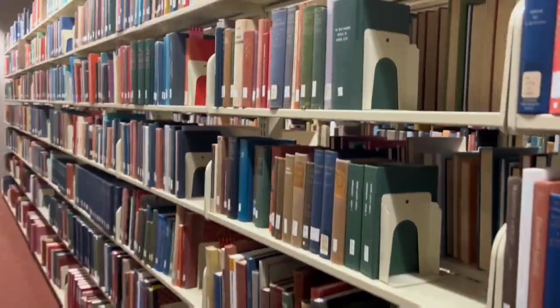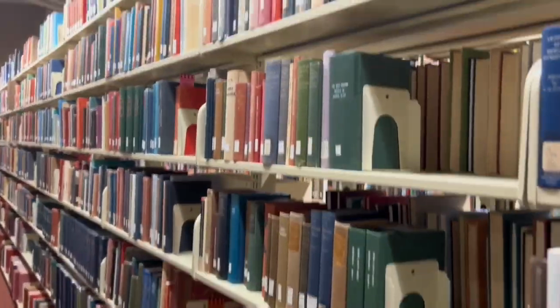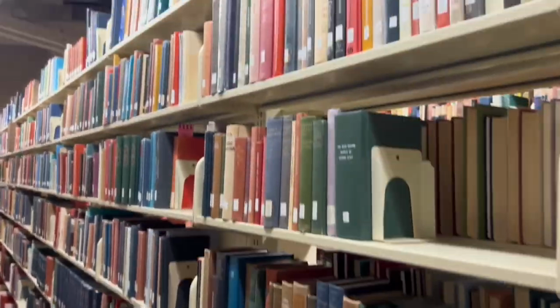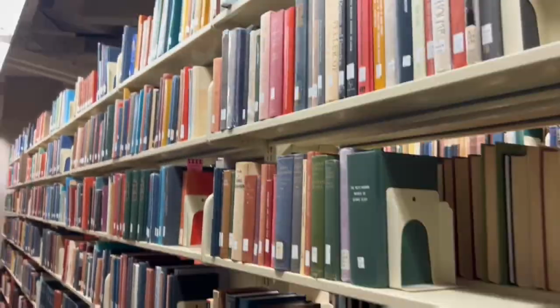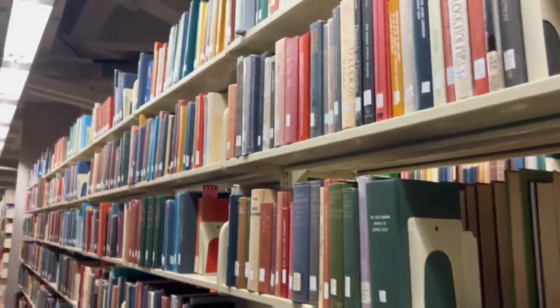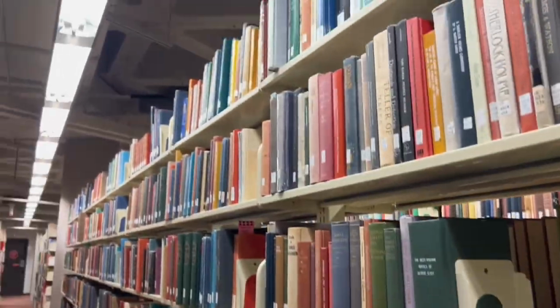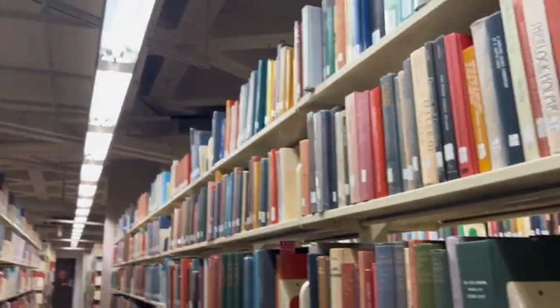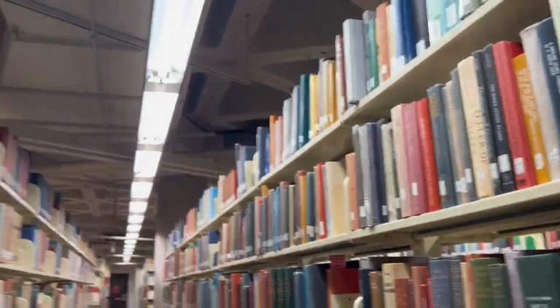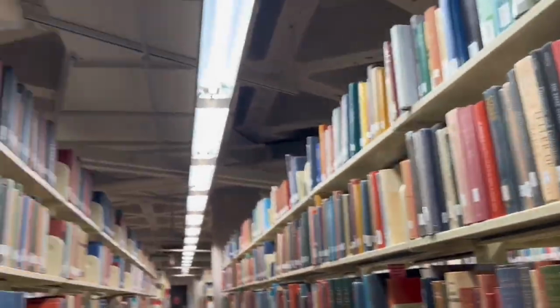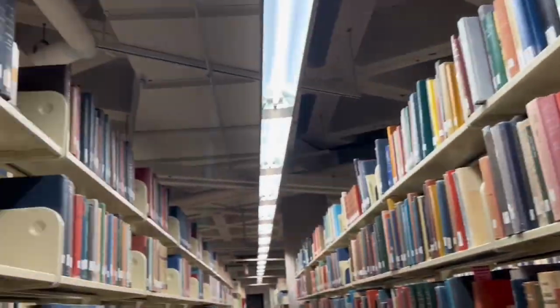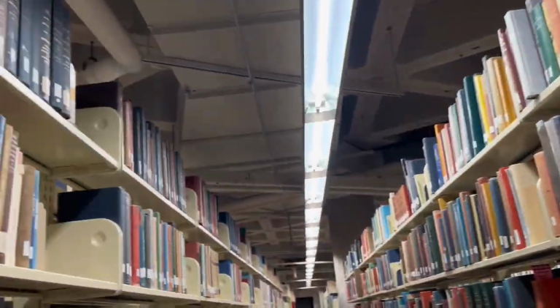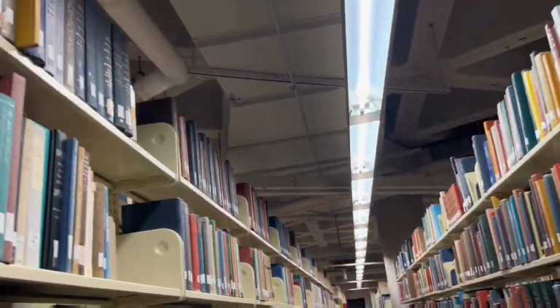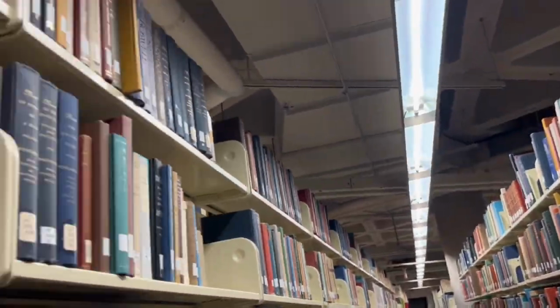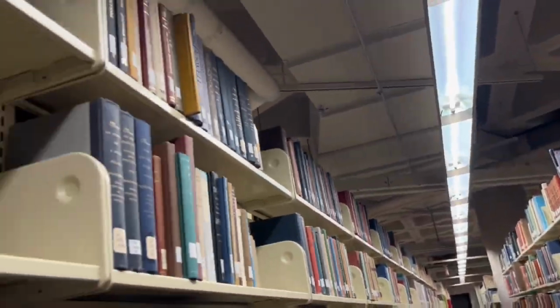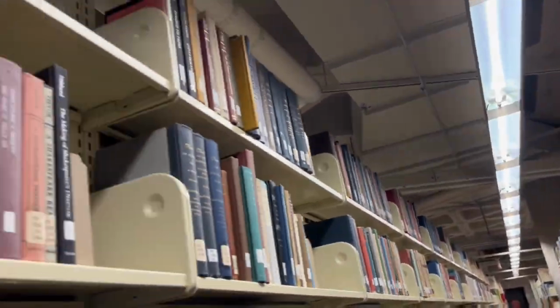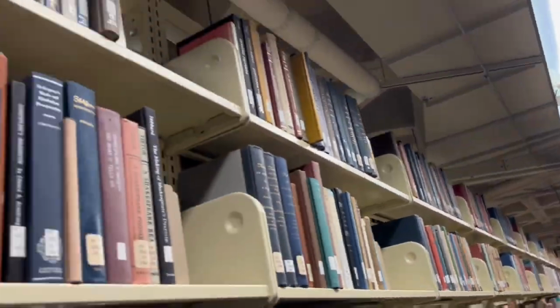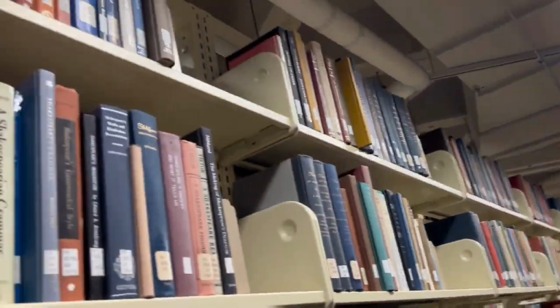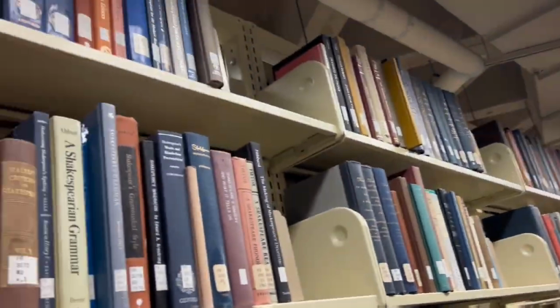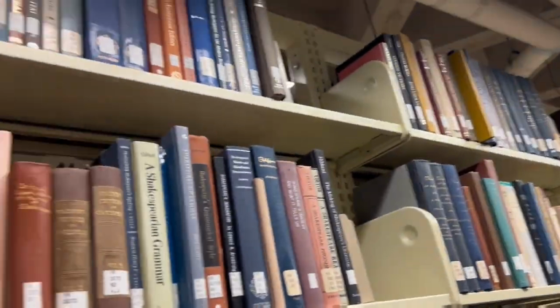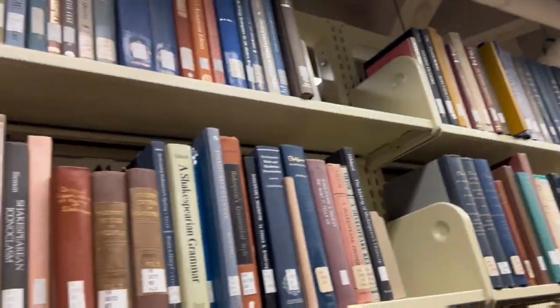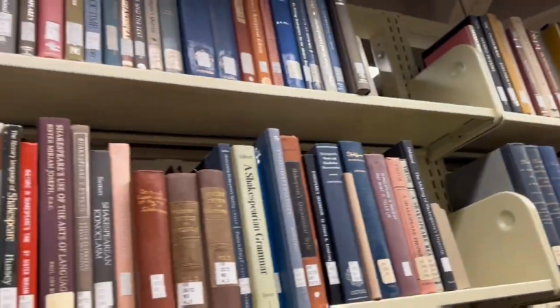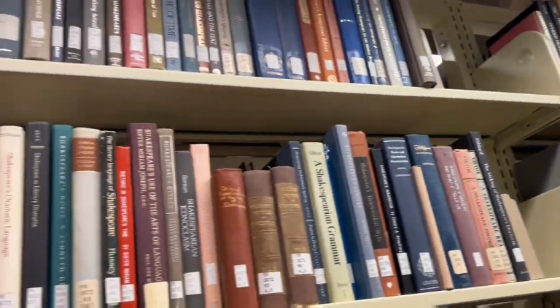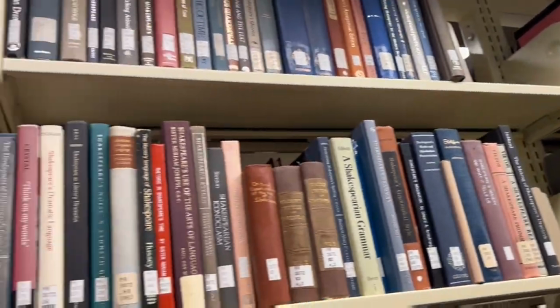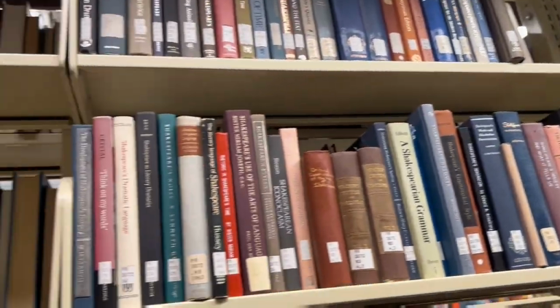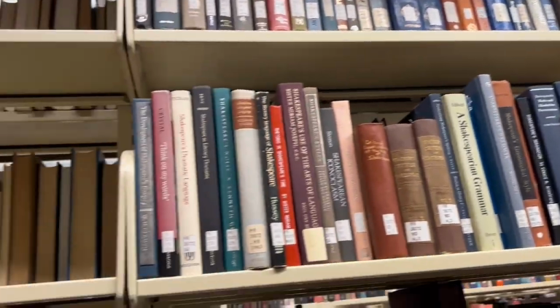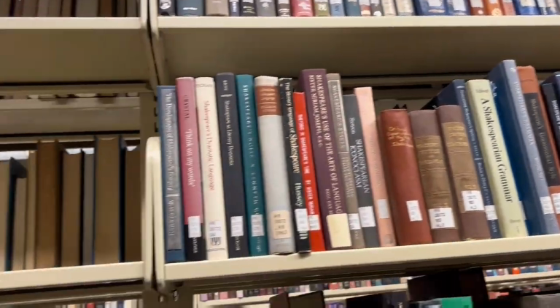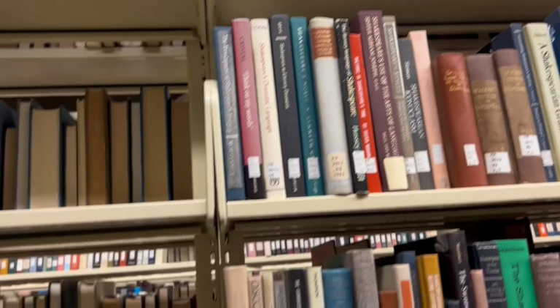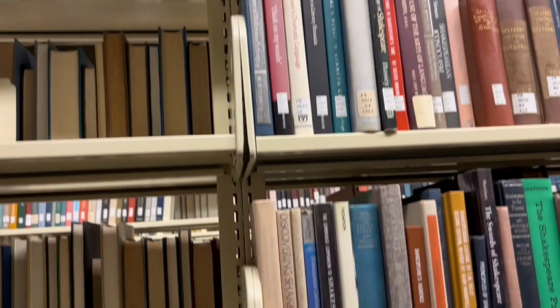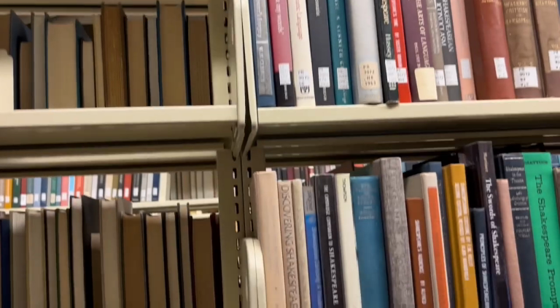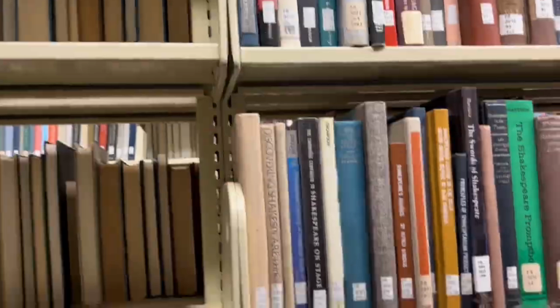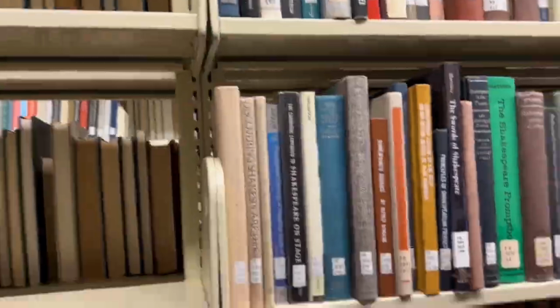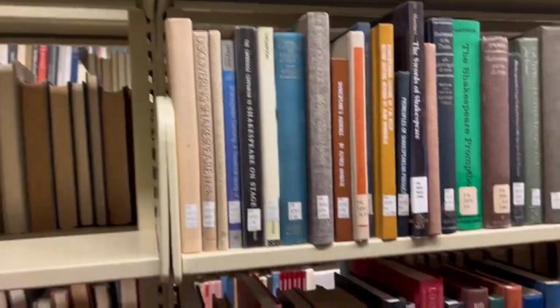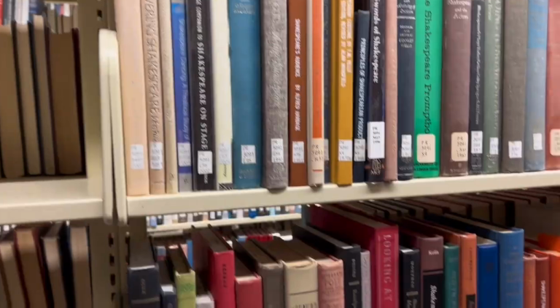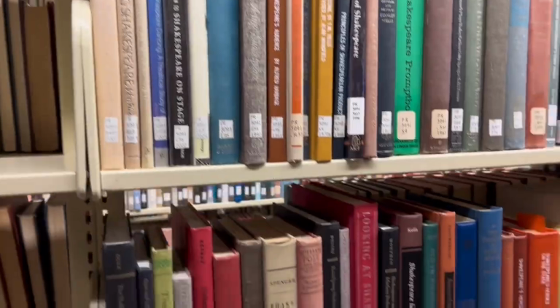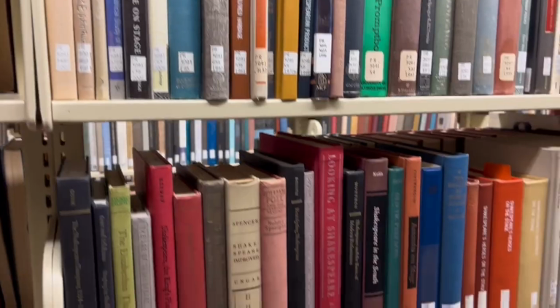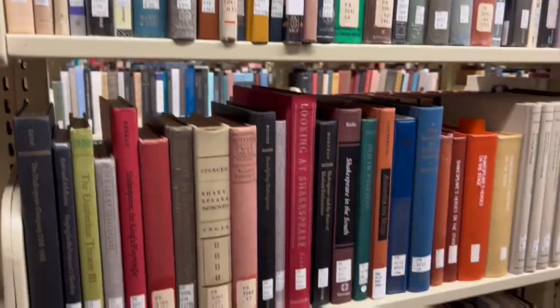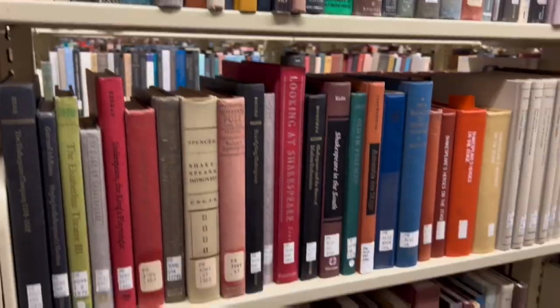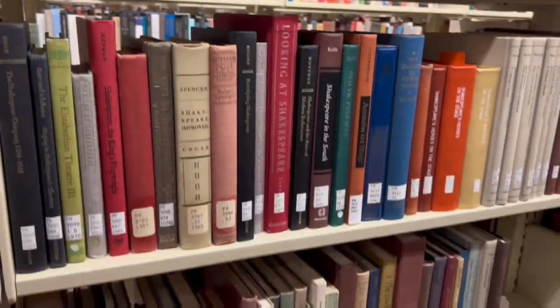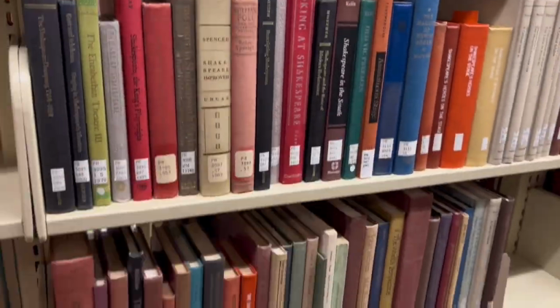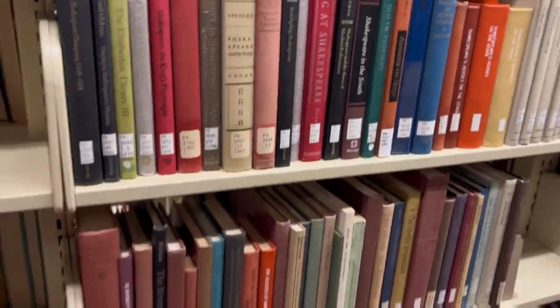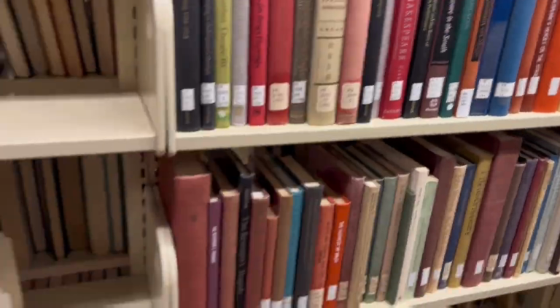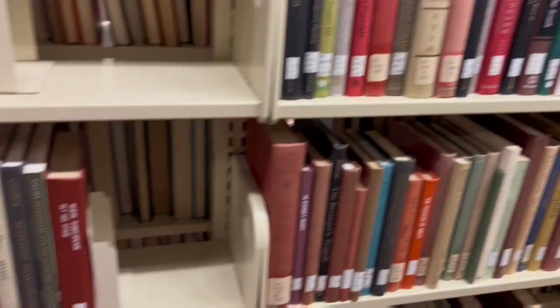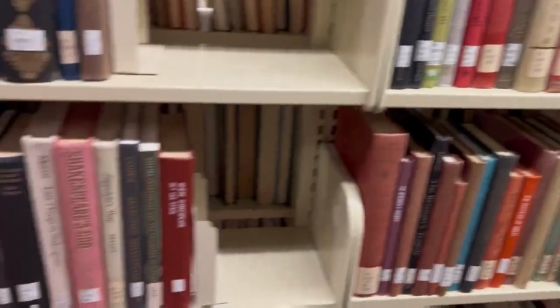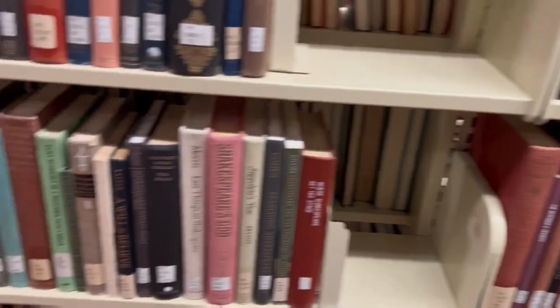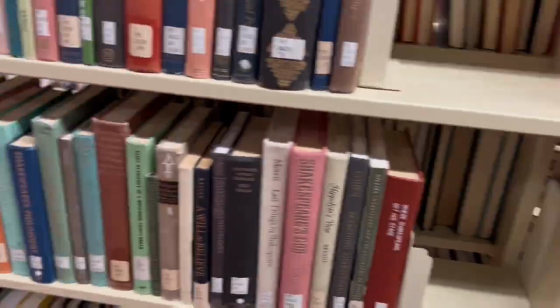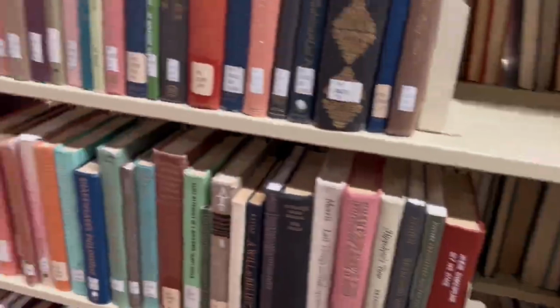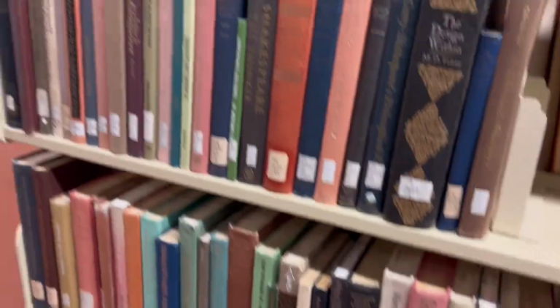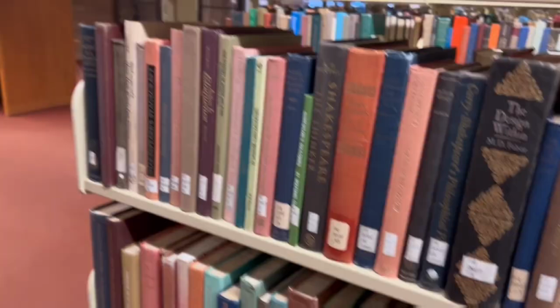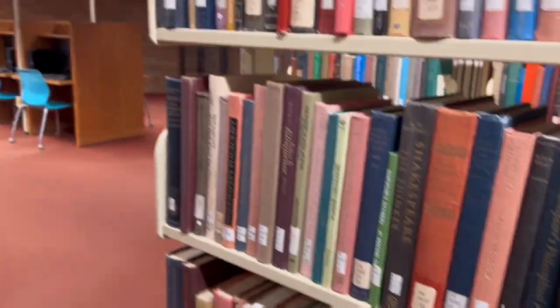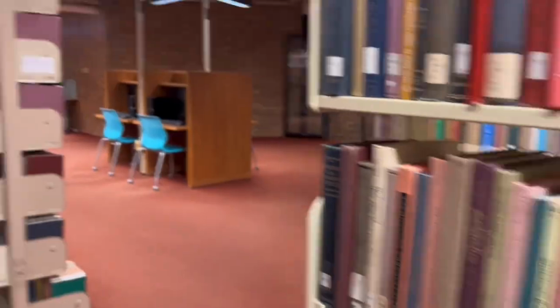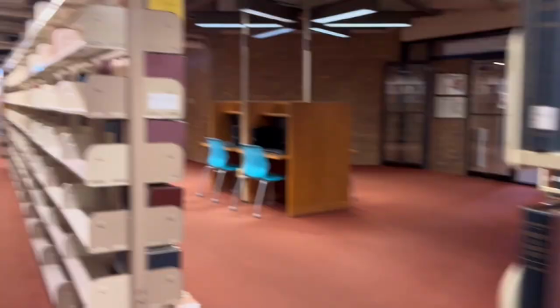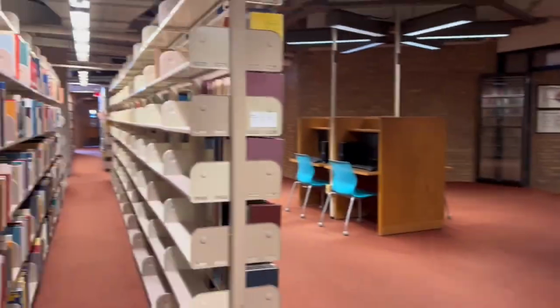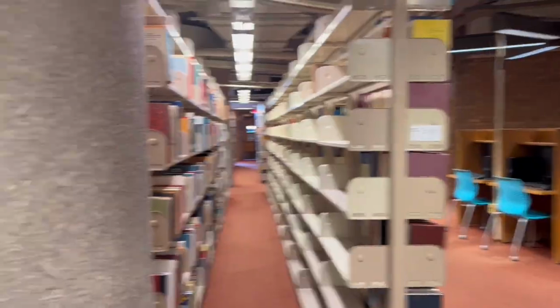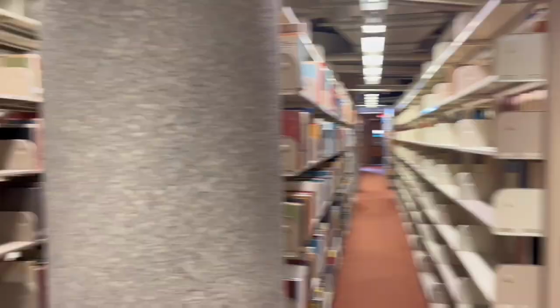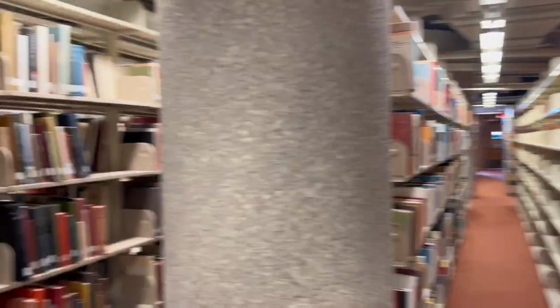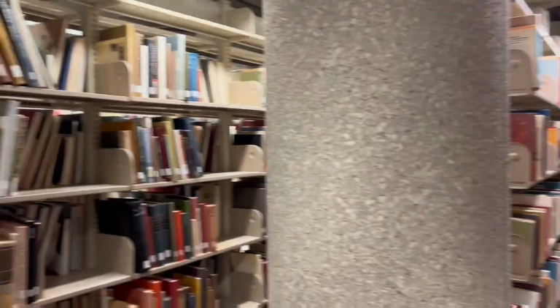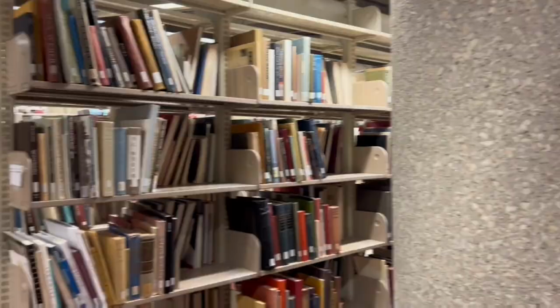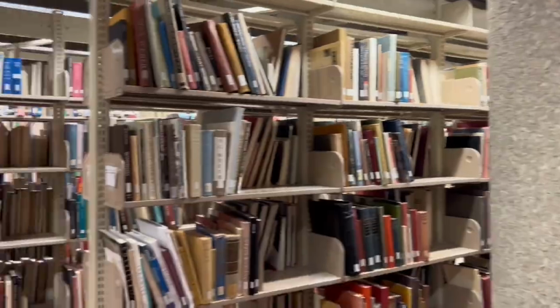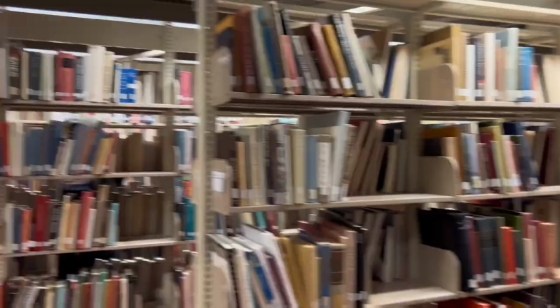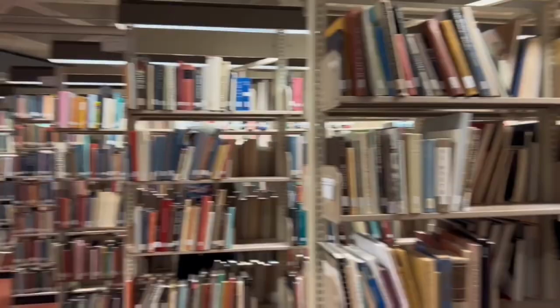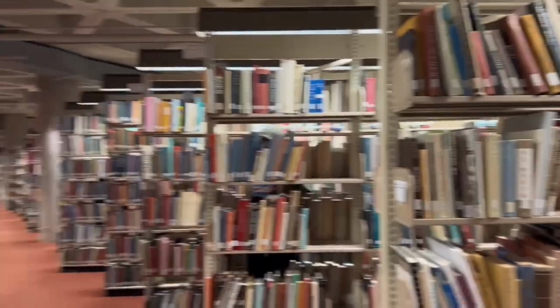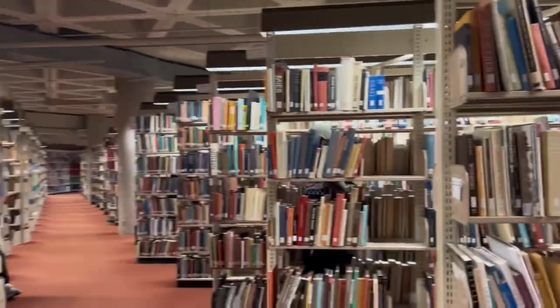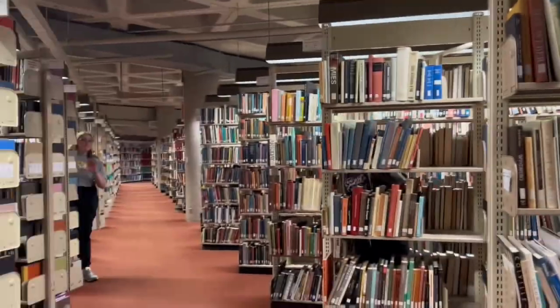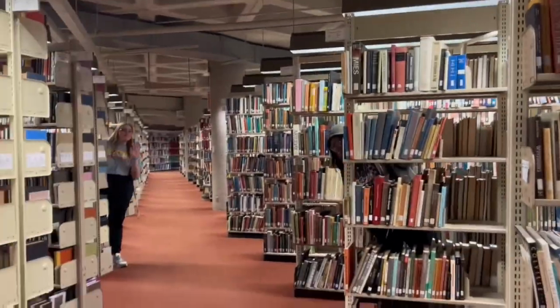Finally, the fourth floor has the general collection, which is made up of a plethora of different books. Thank you for watching!